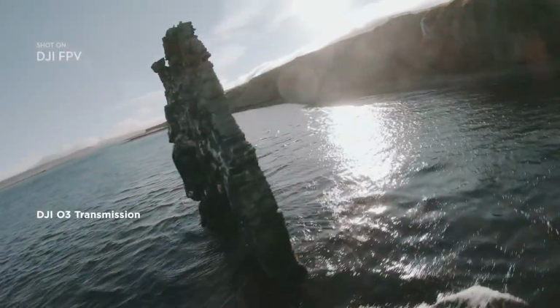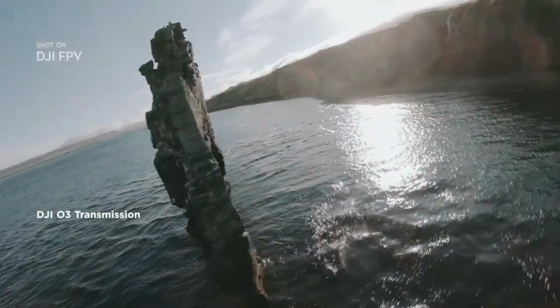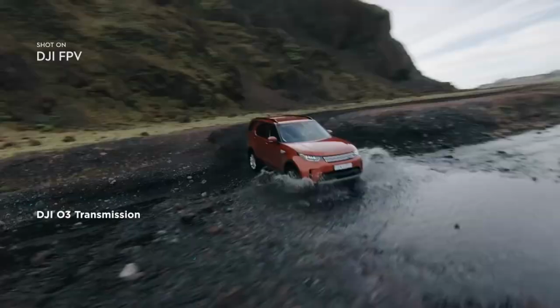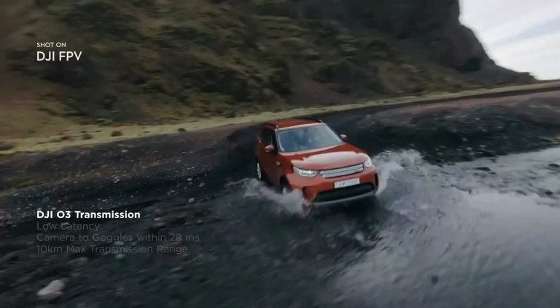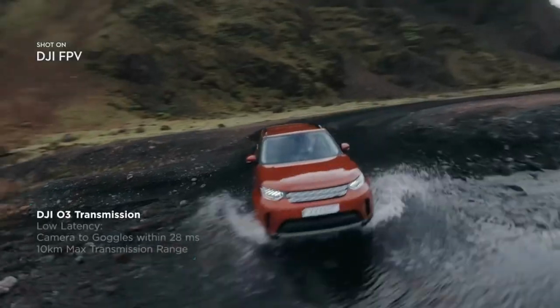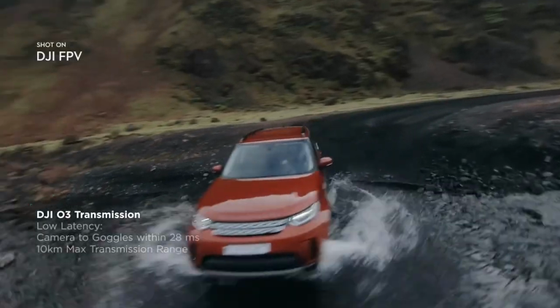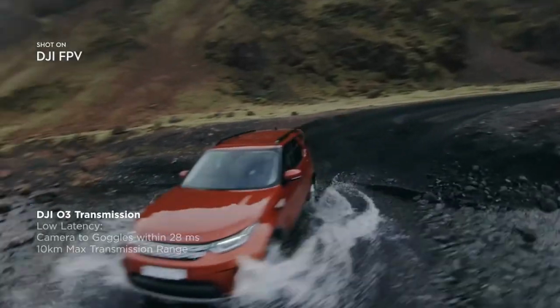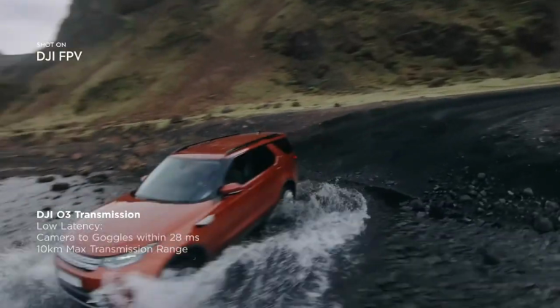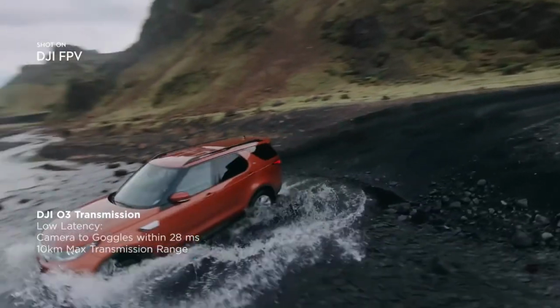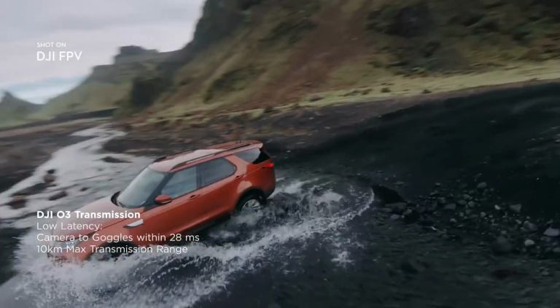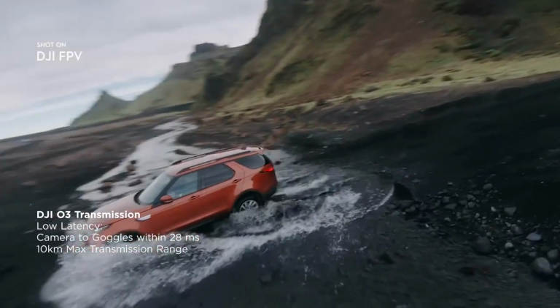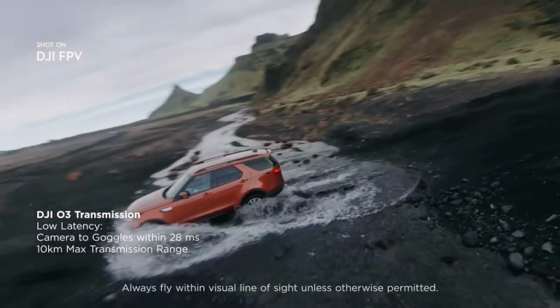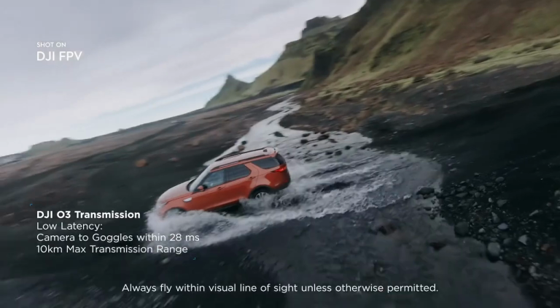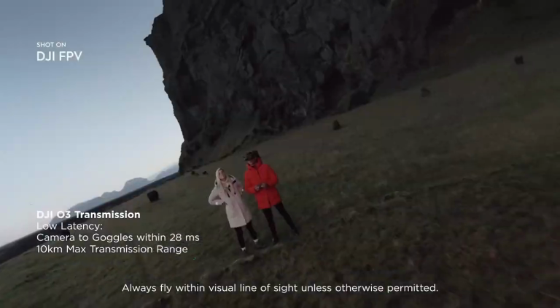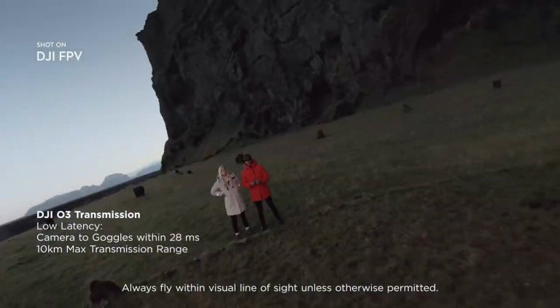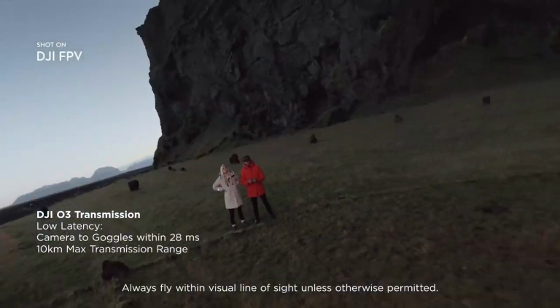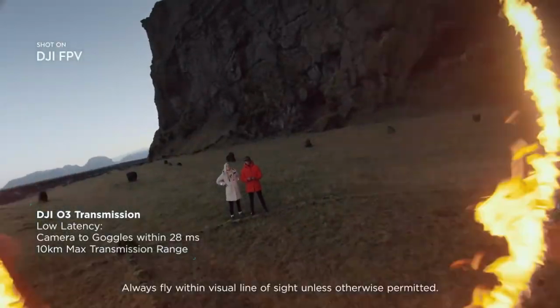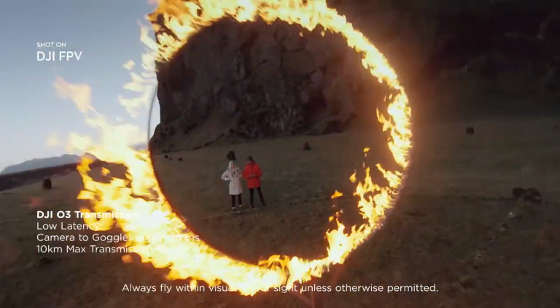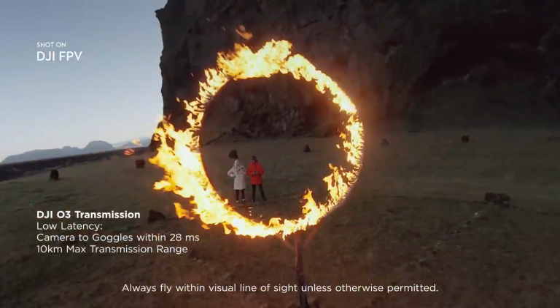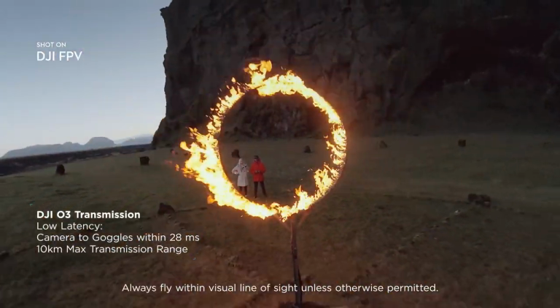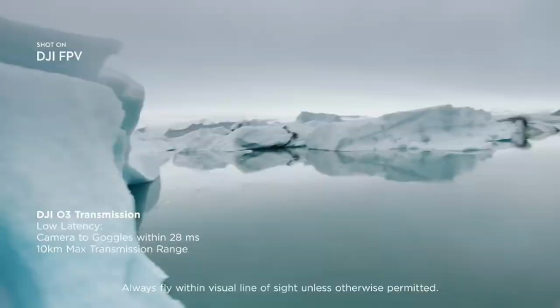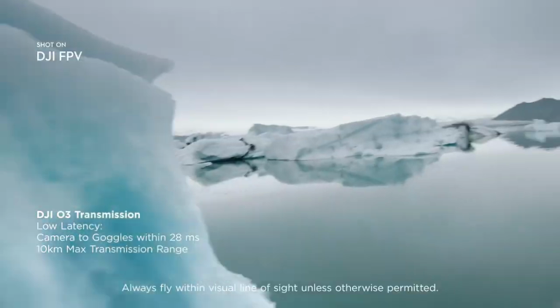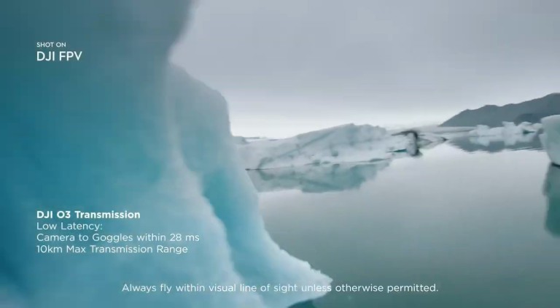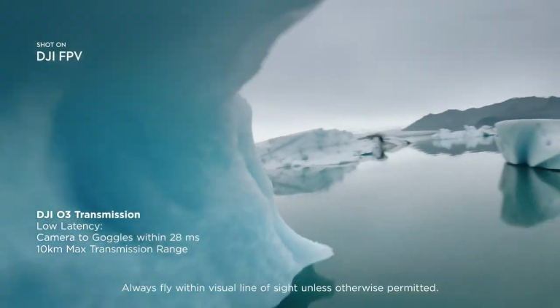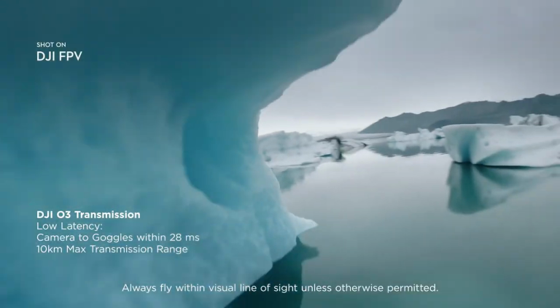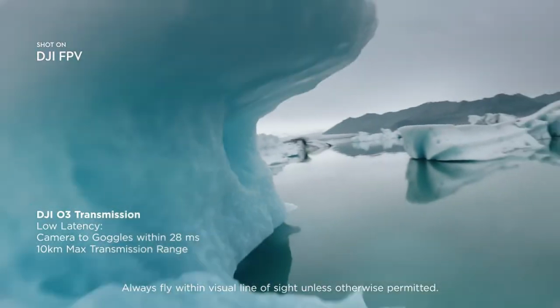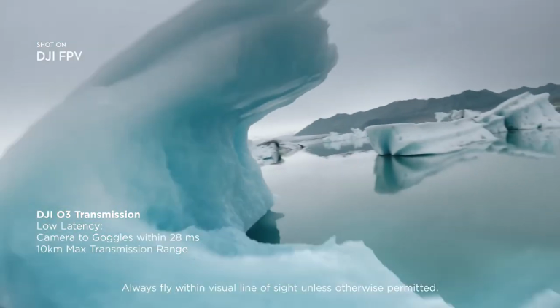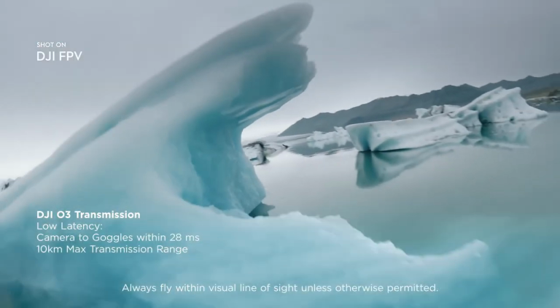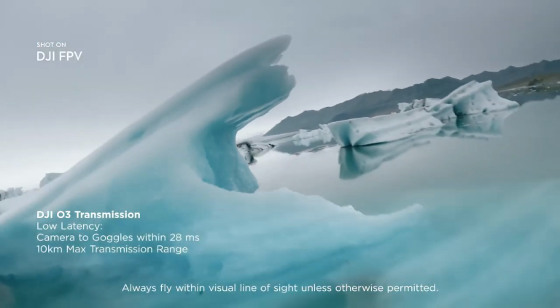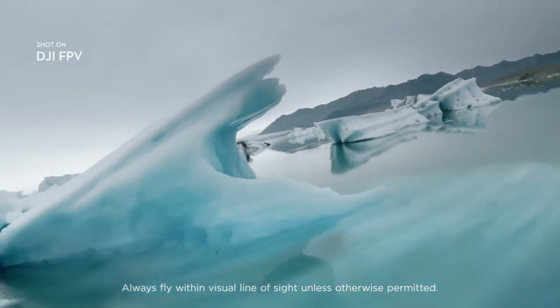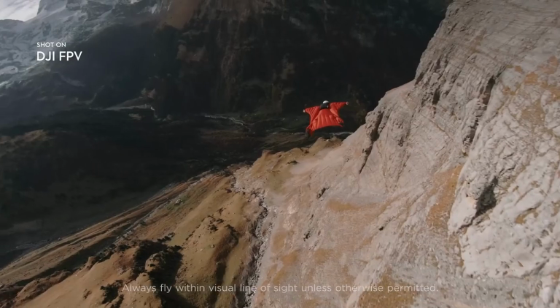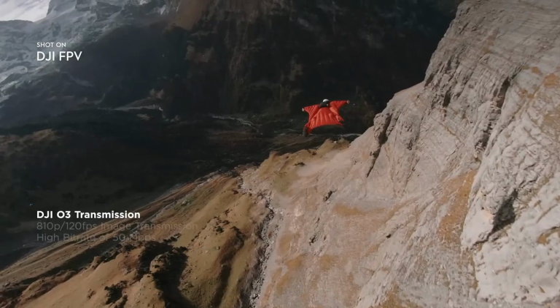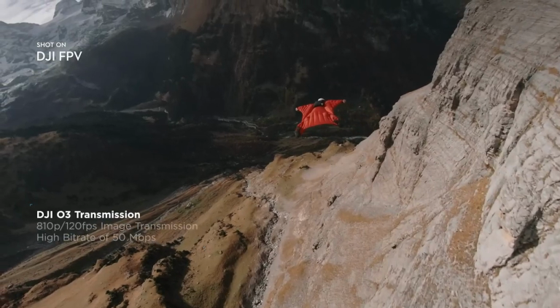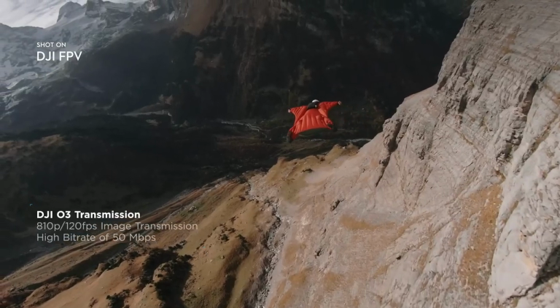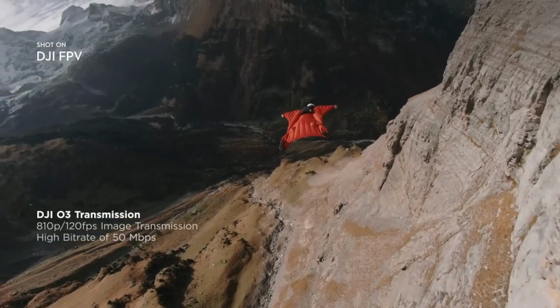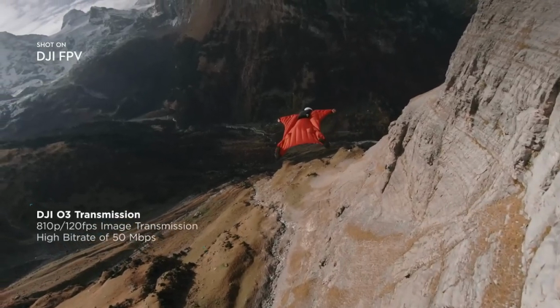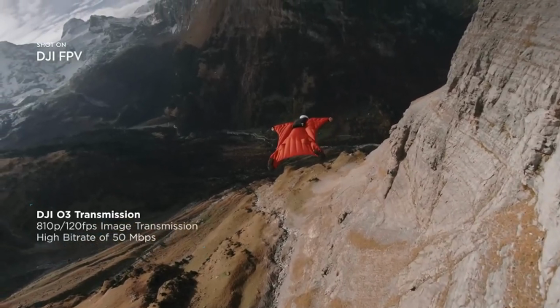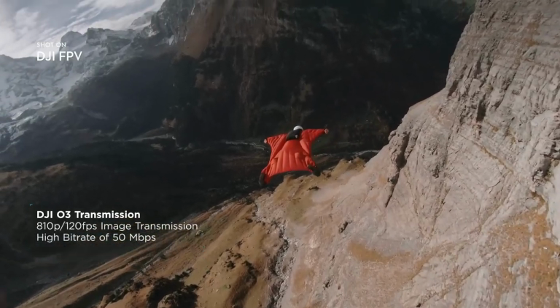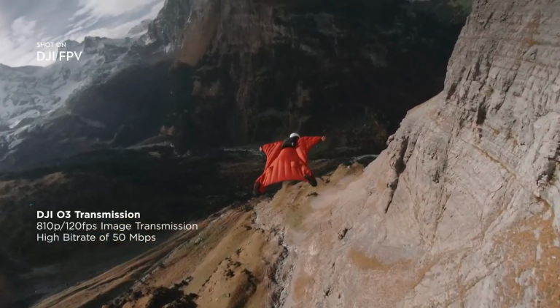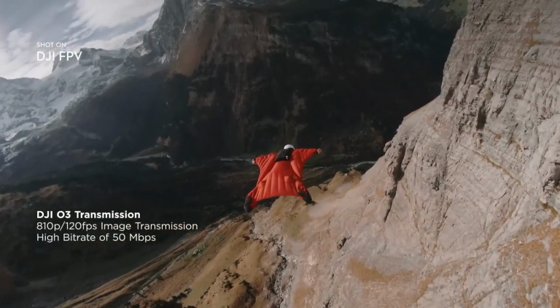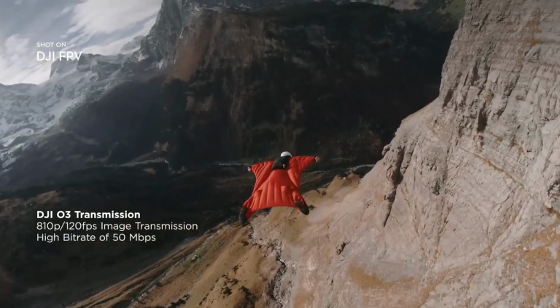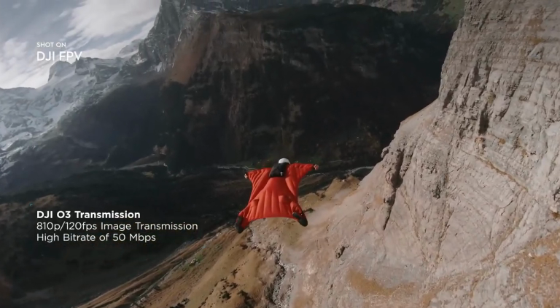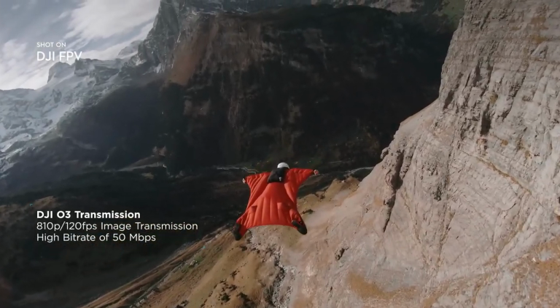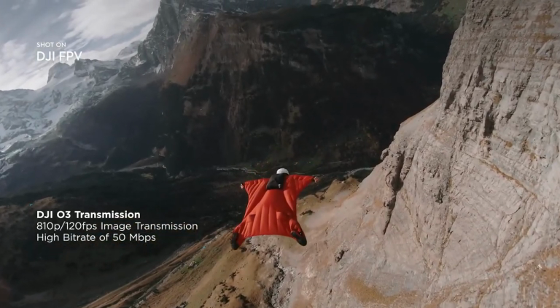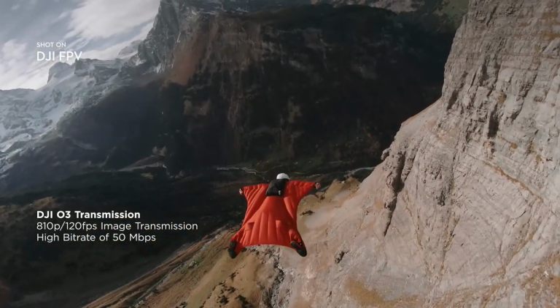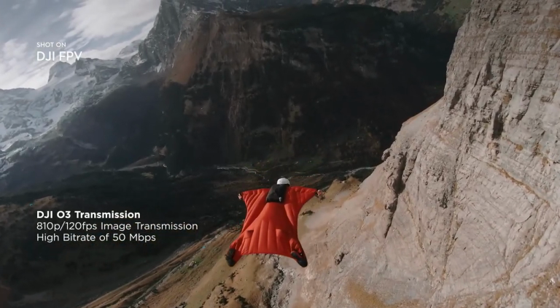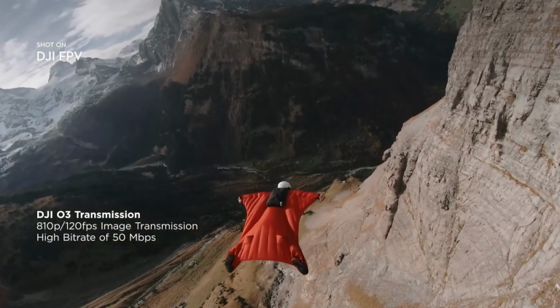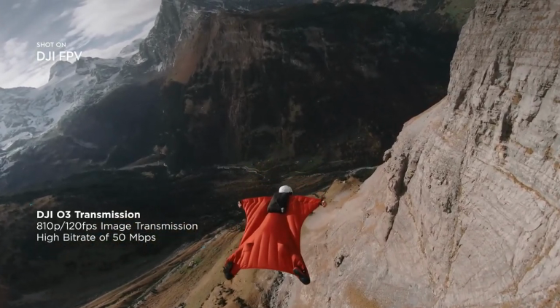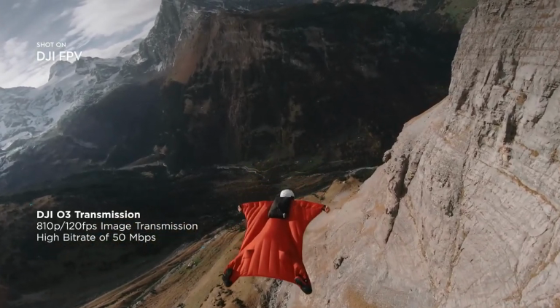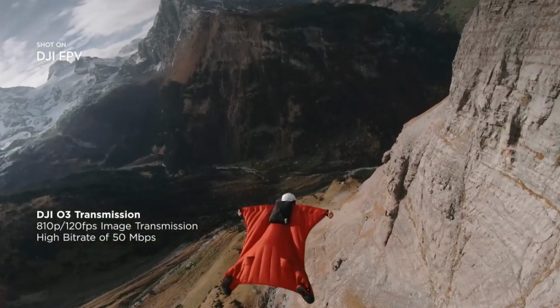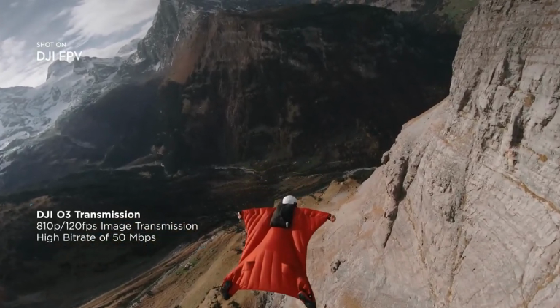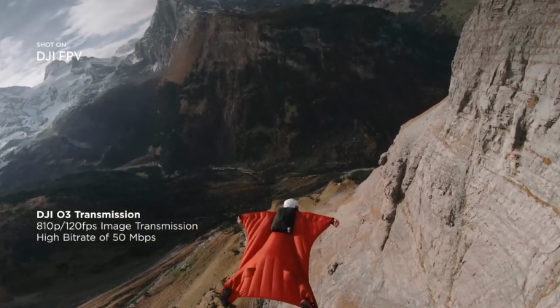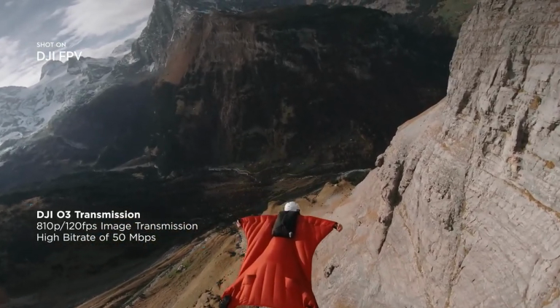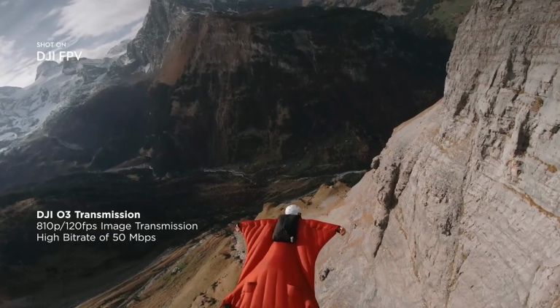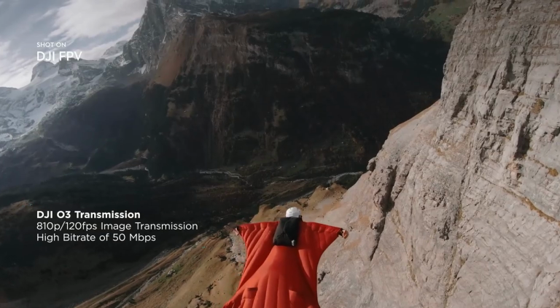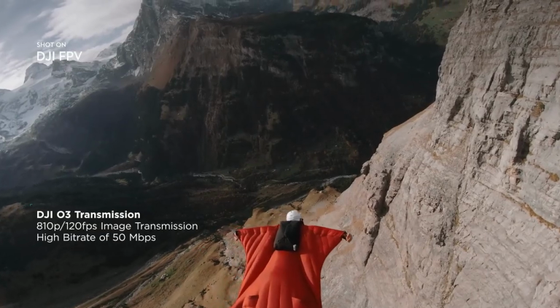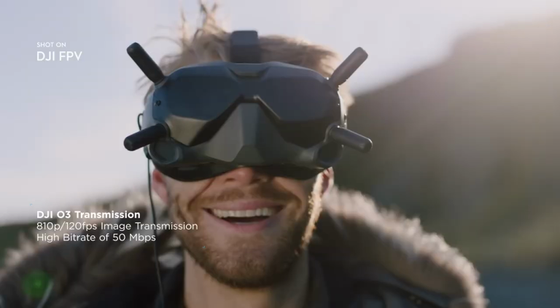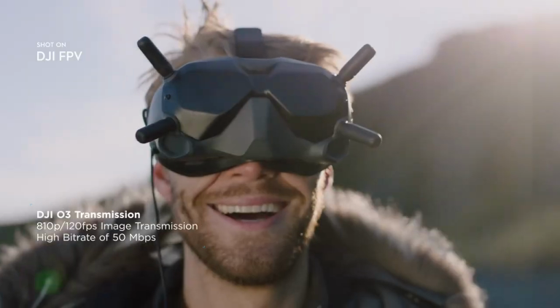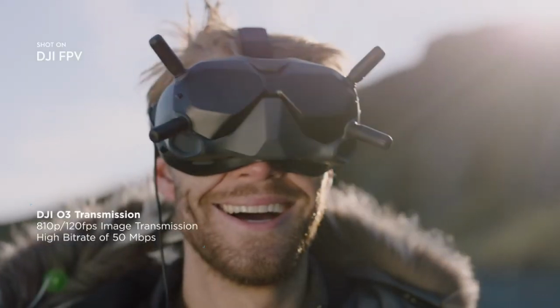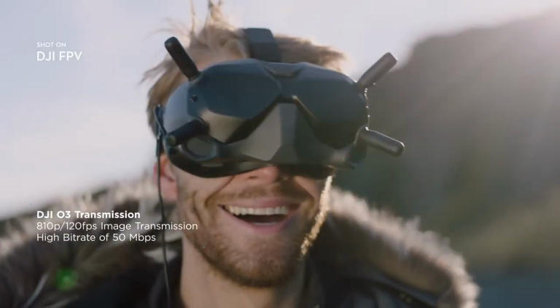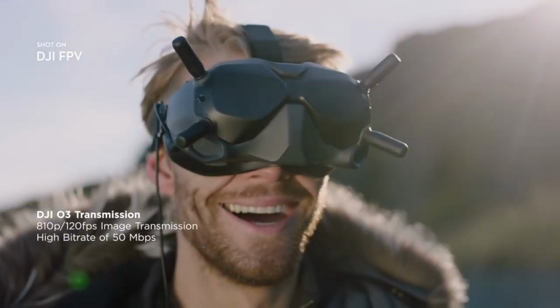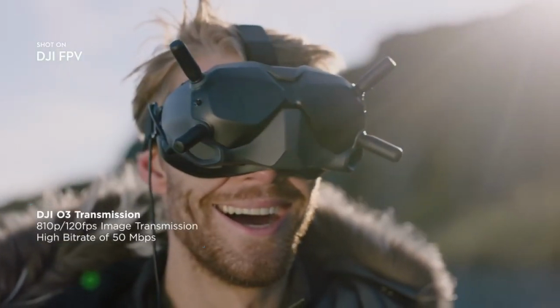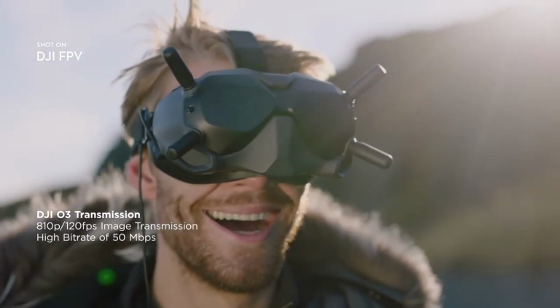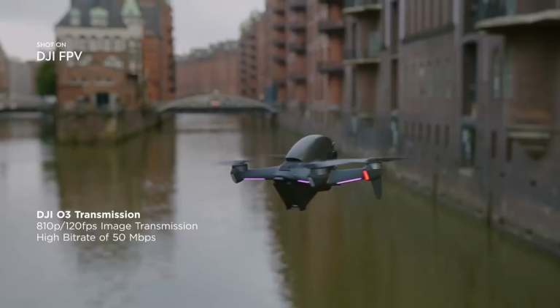The new DJI O3 transmission system delivers crystal-clear, hyper-immersive image quality with ultra-low latency.